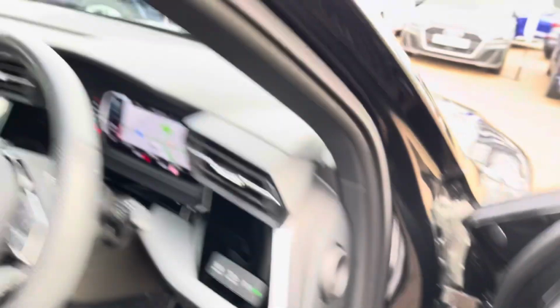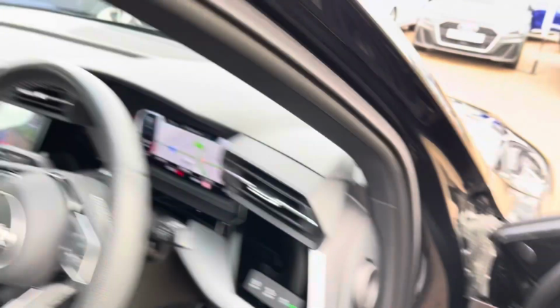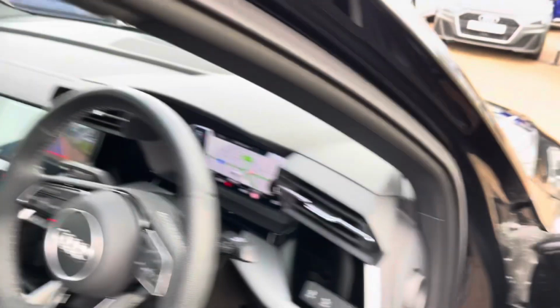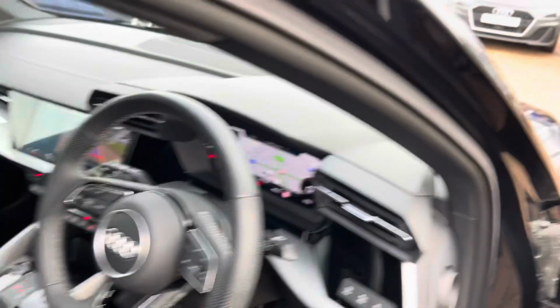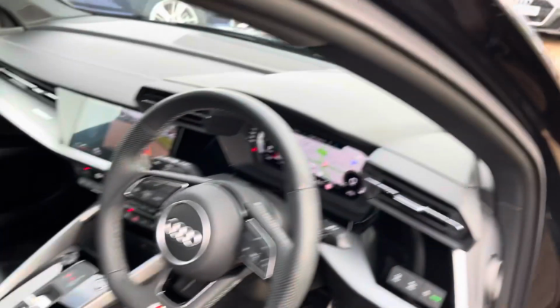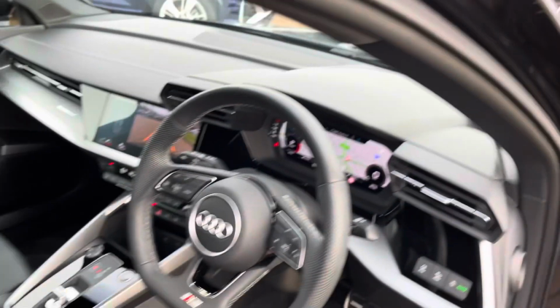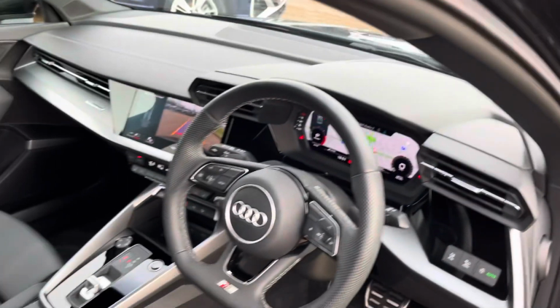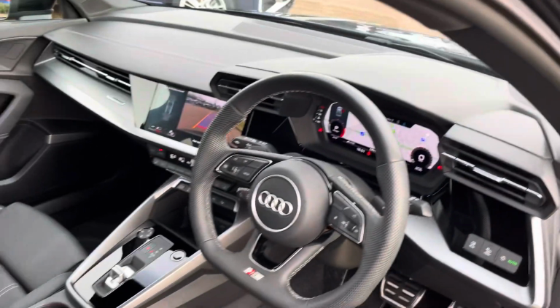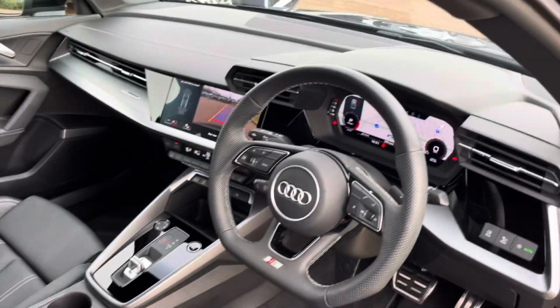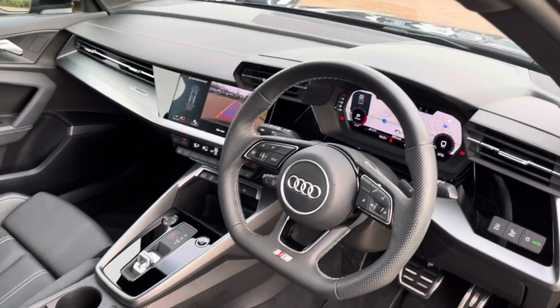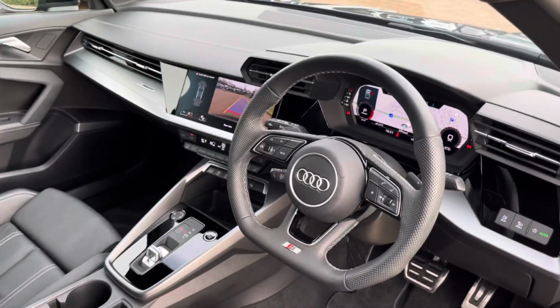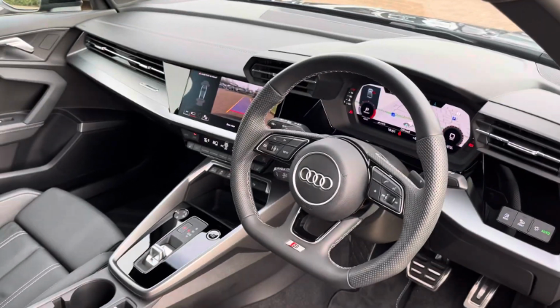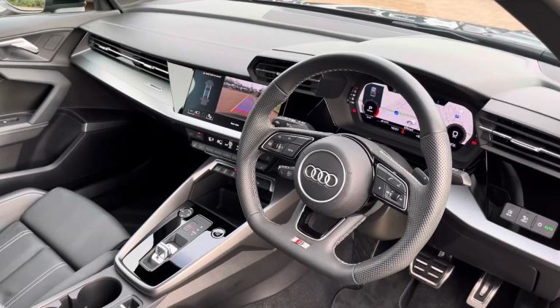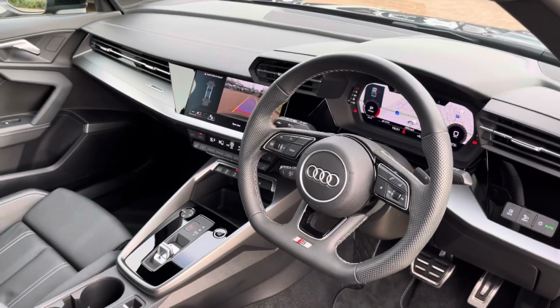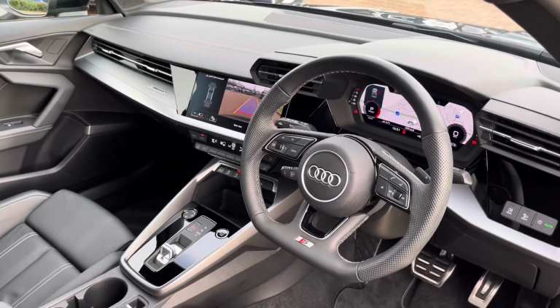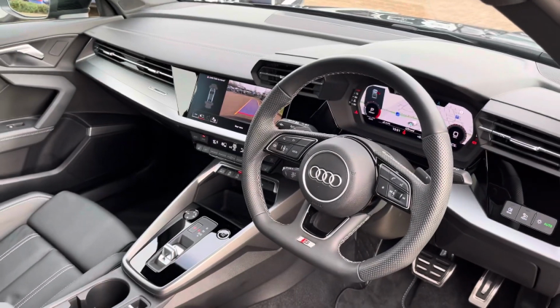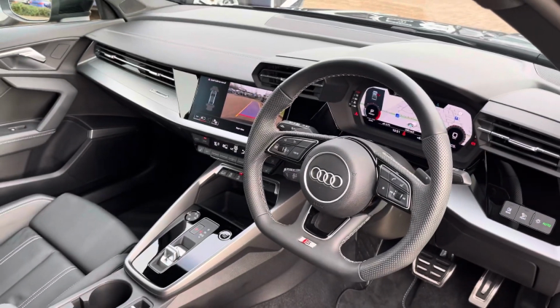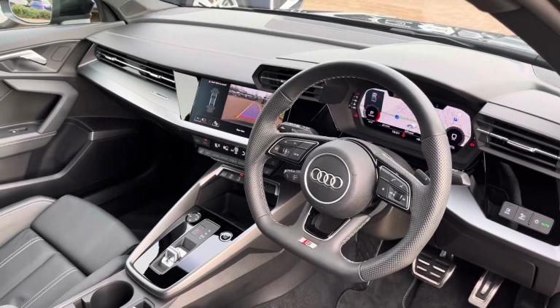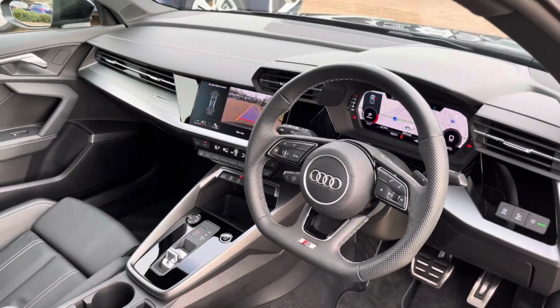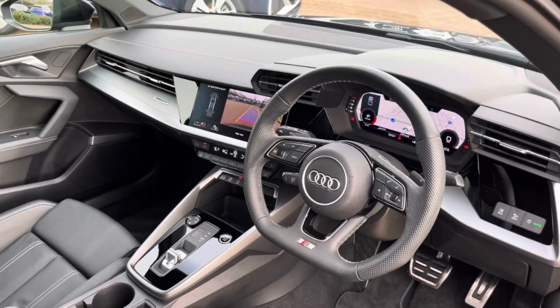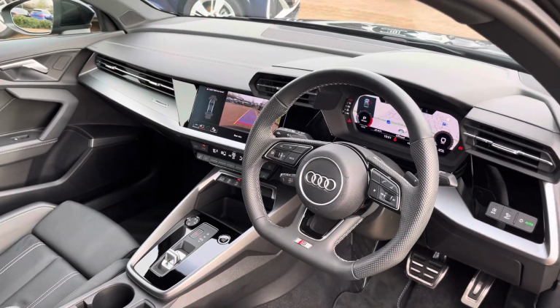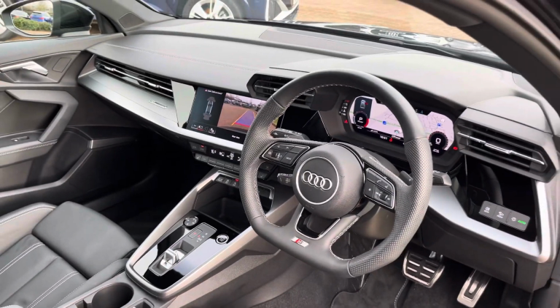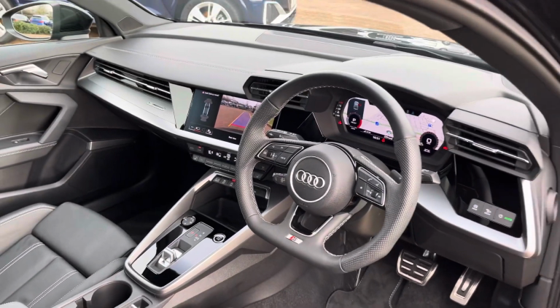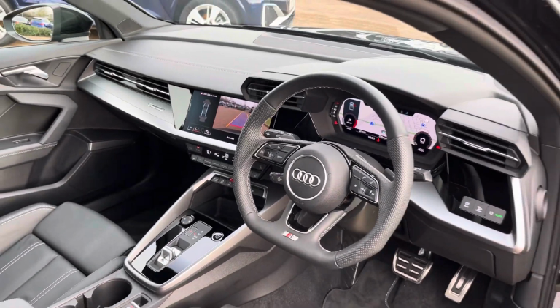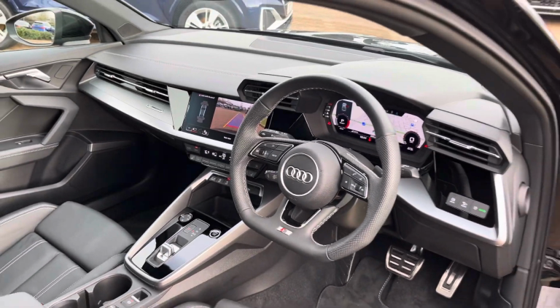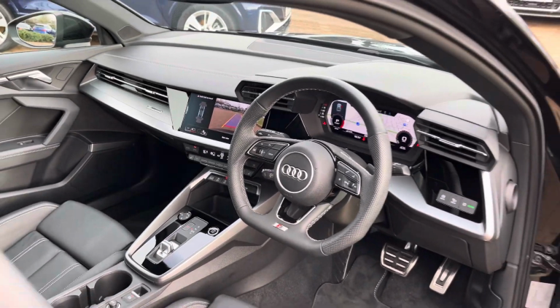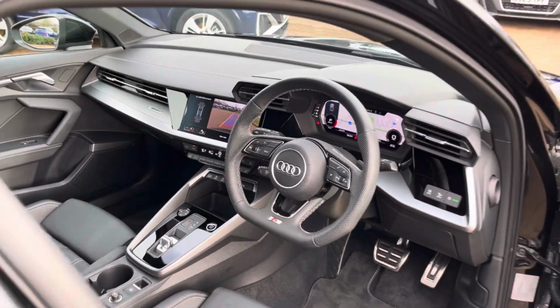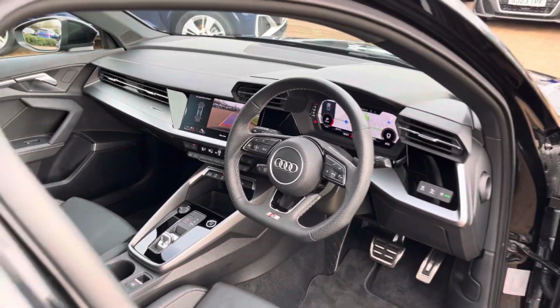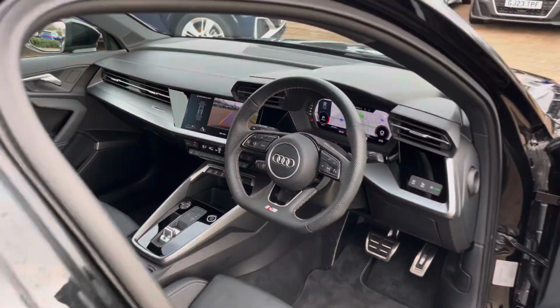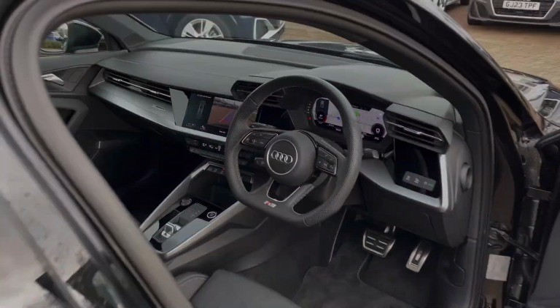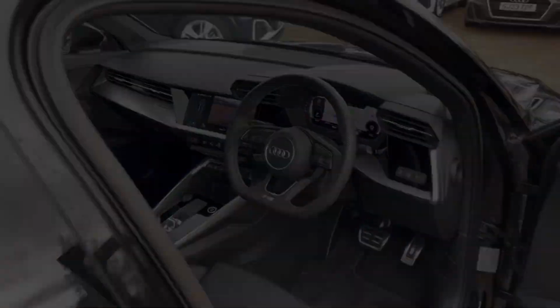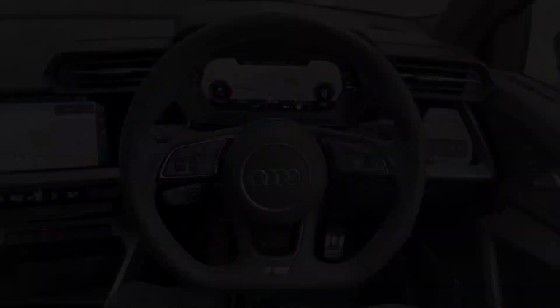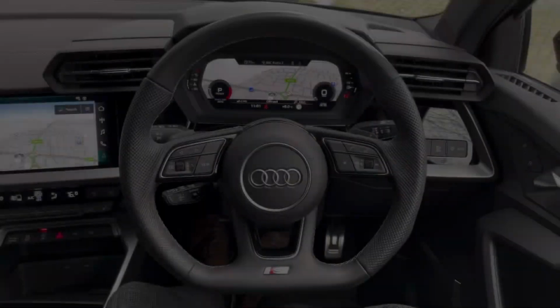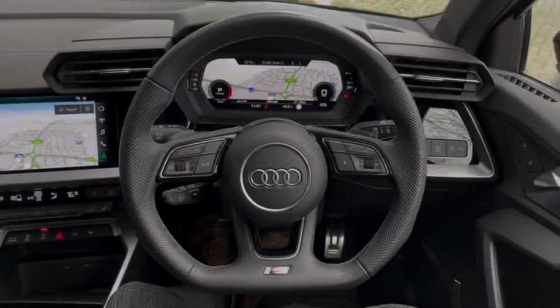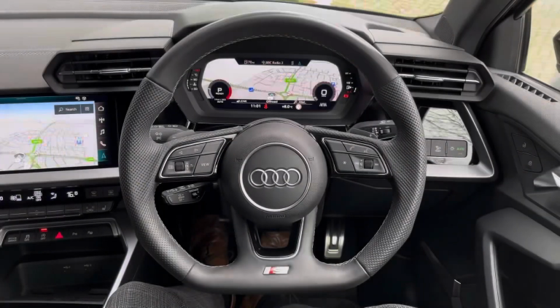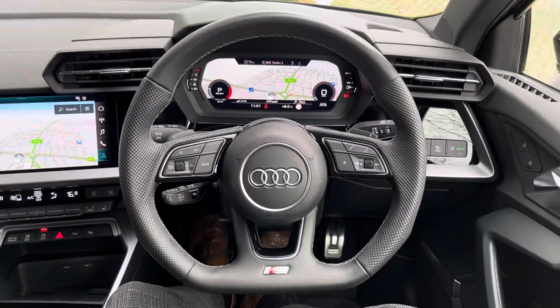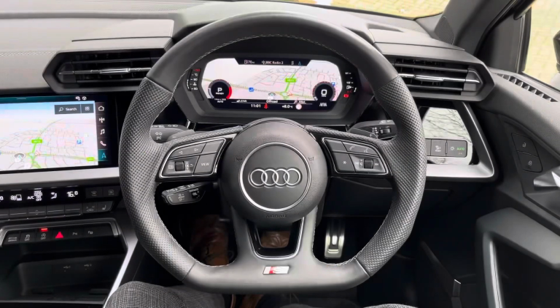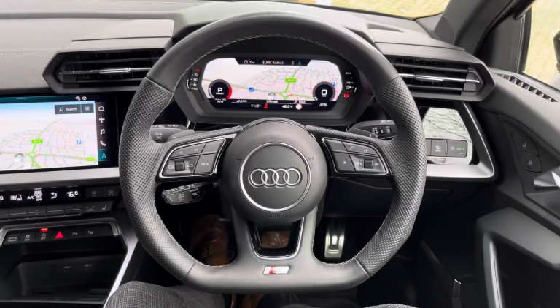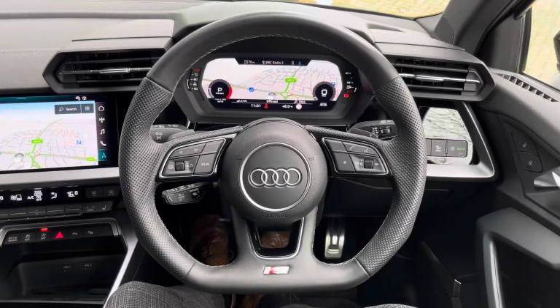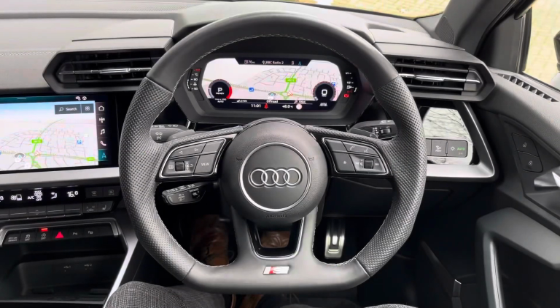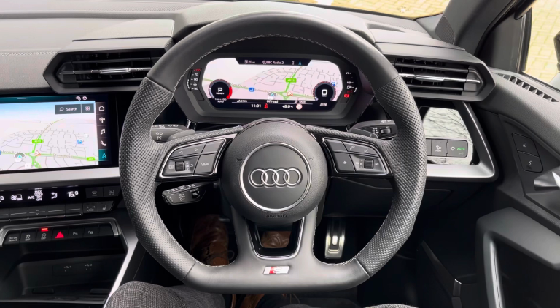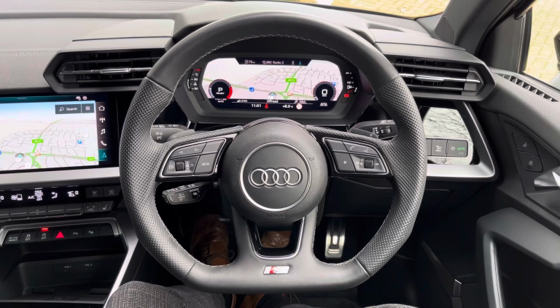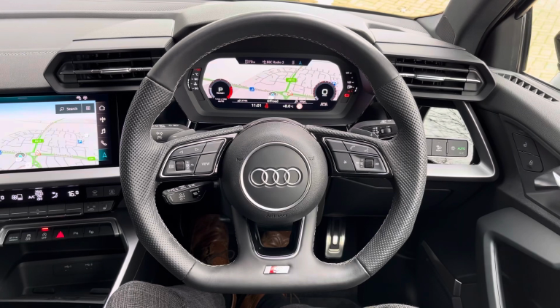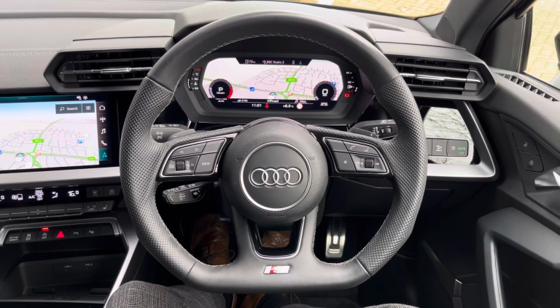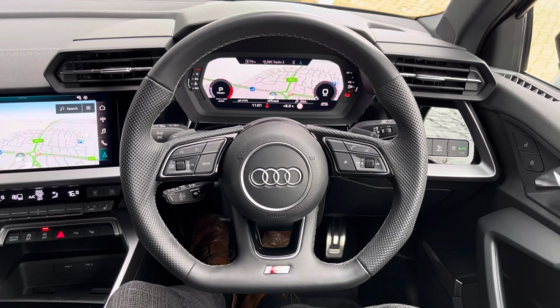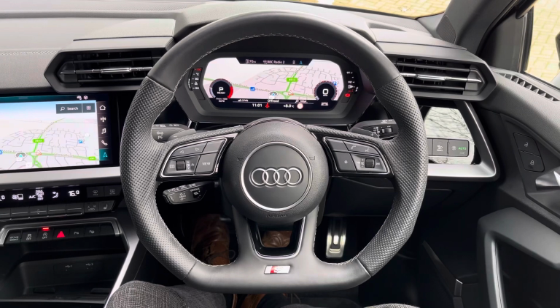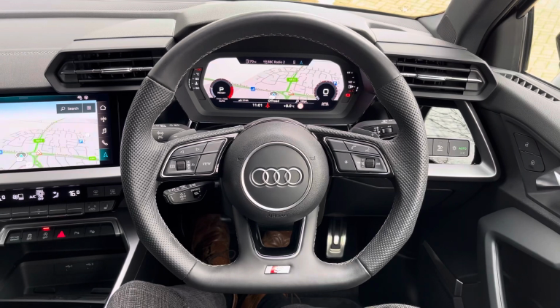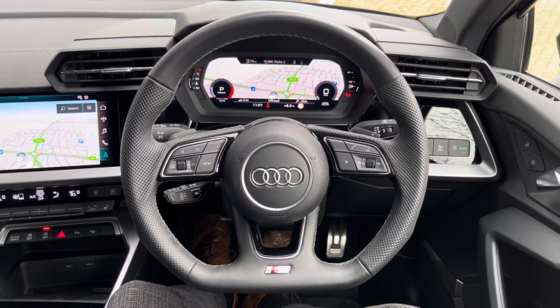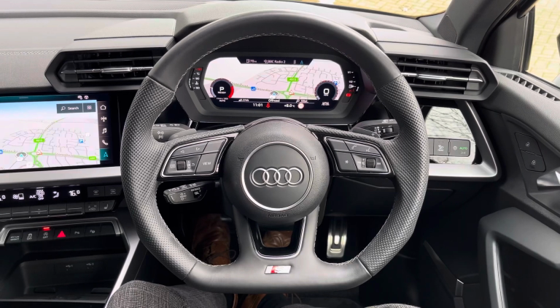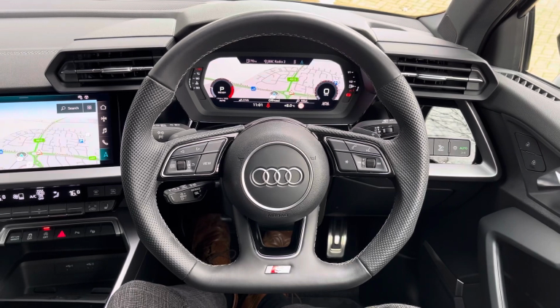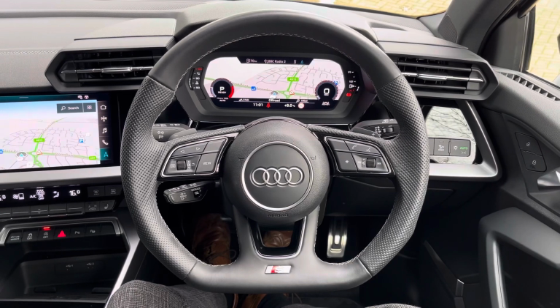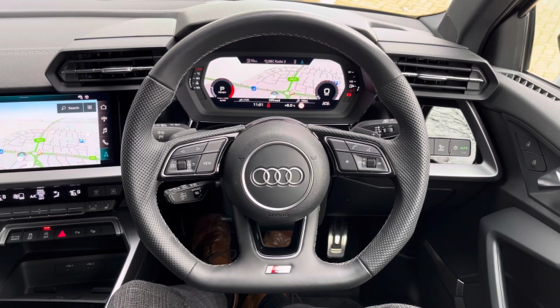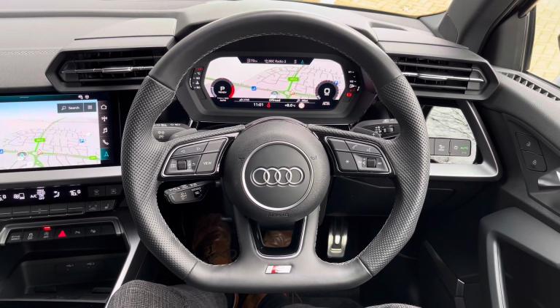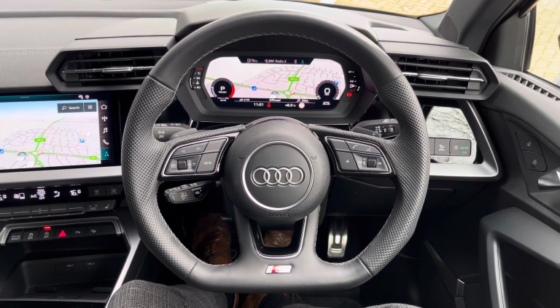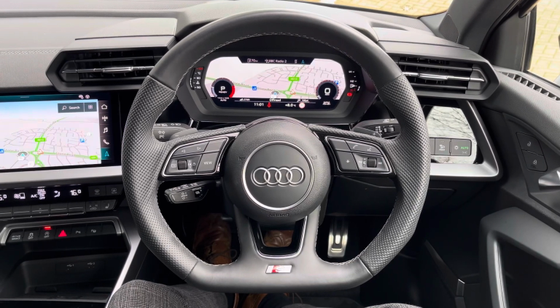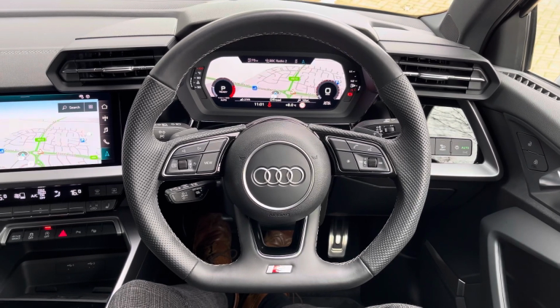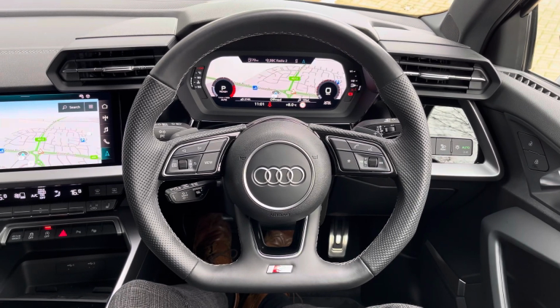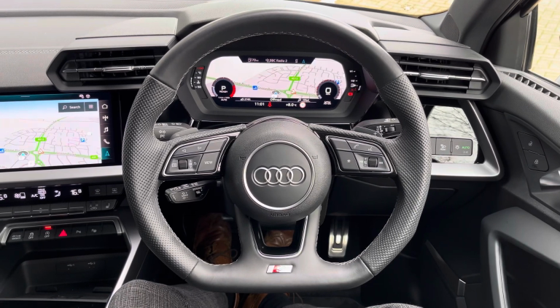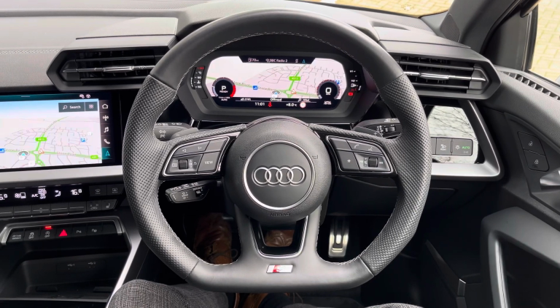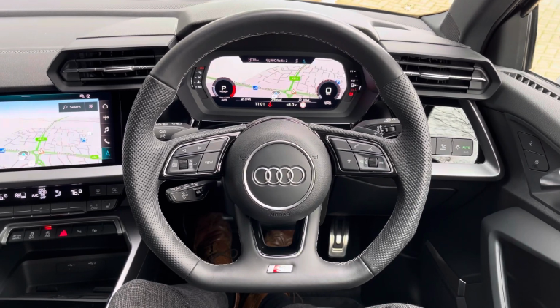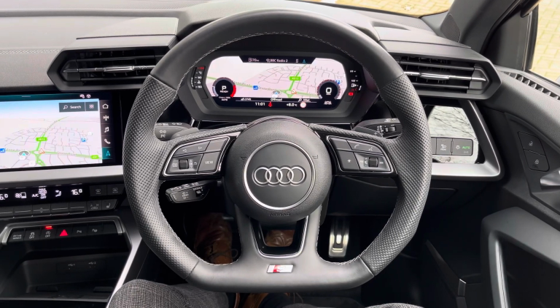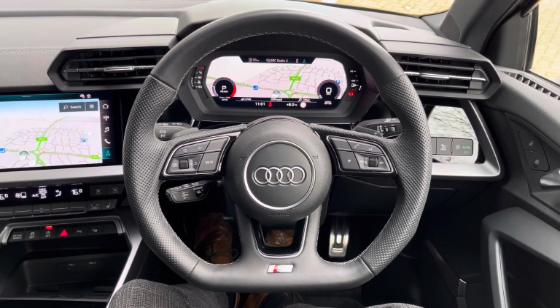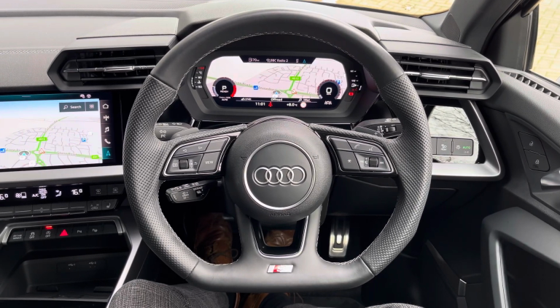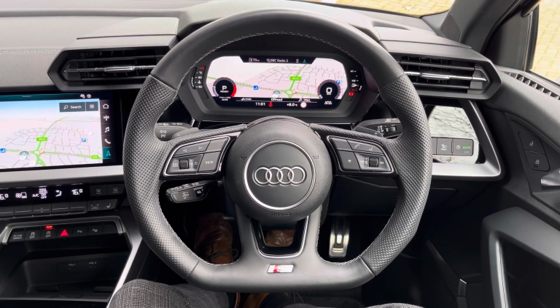Upon entering the A3 you're greeted by this lovely three-spoke leather multifunction flat-bottom steering wheel, which has all the important buttons right at your fingertips.